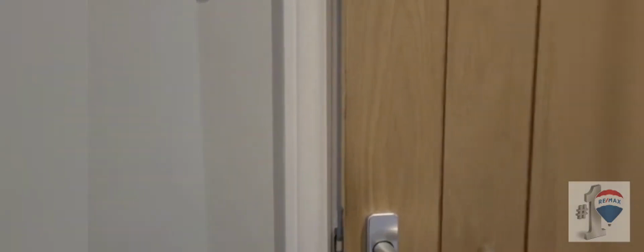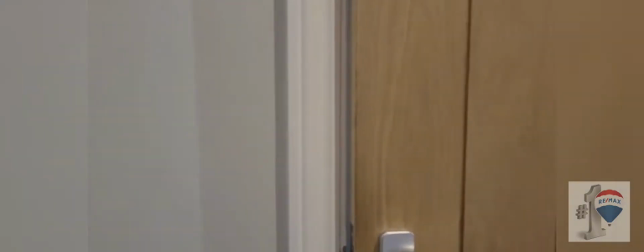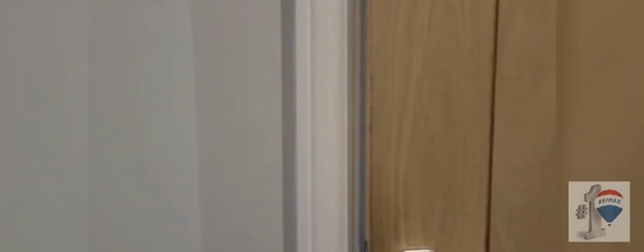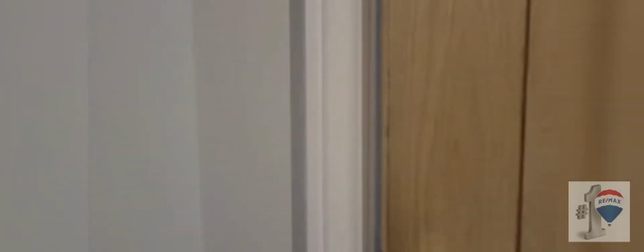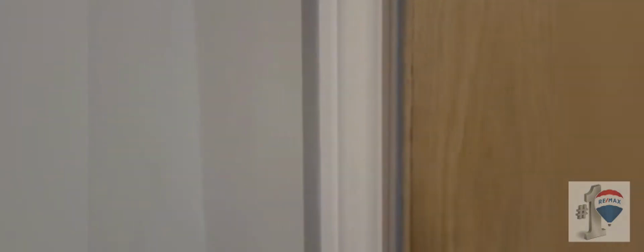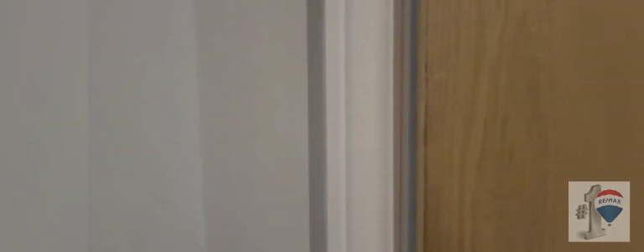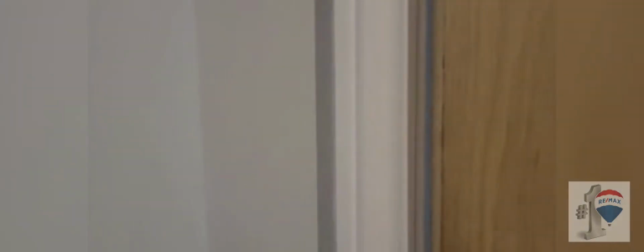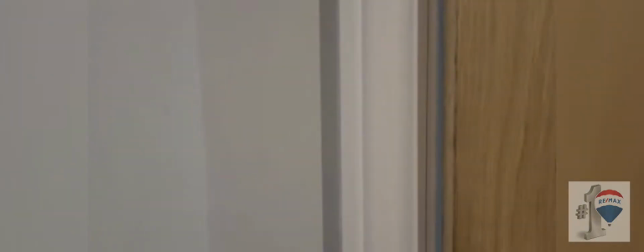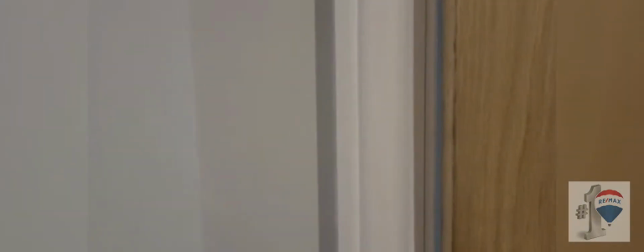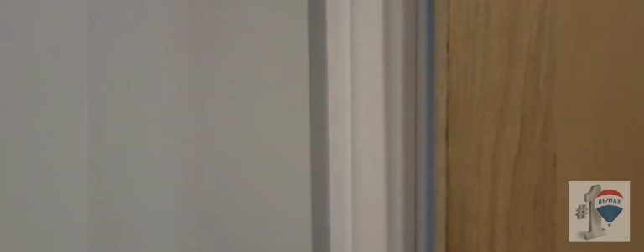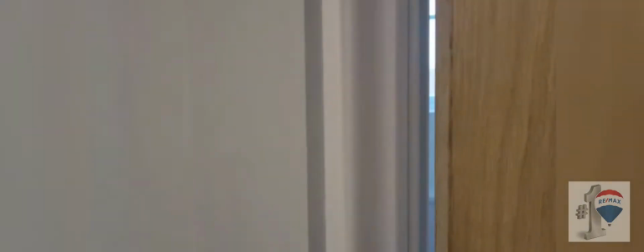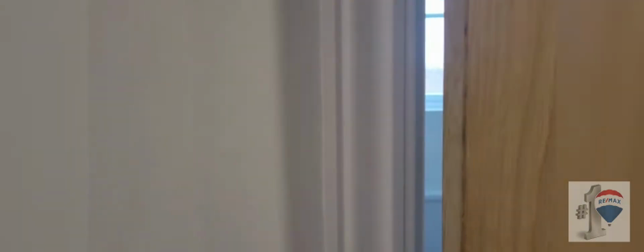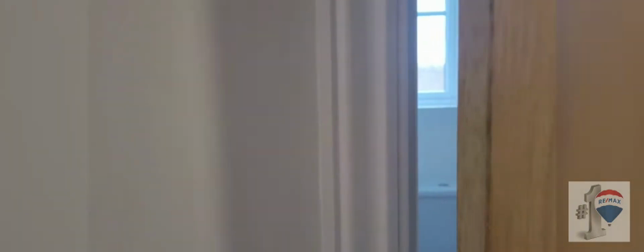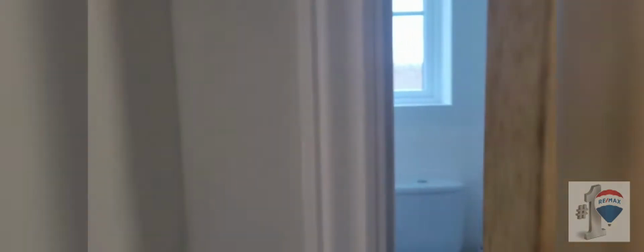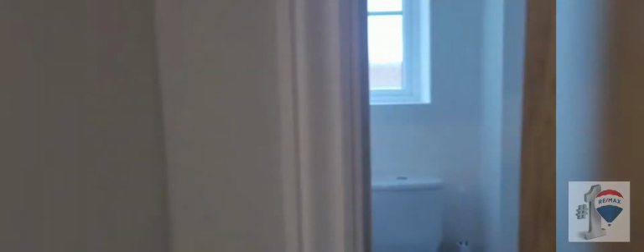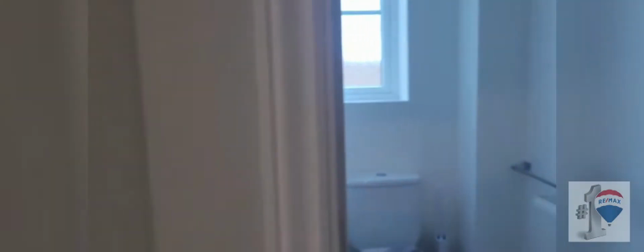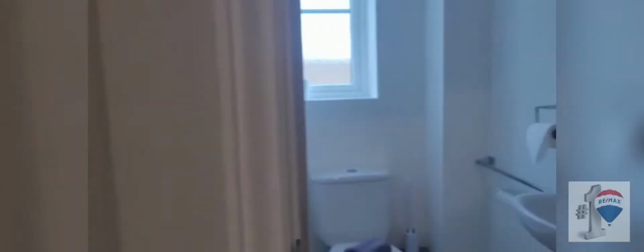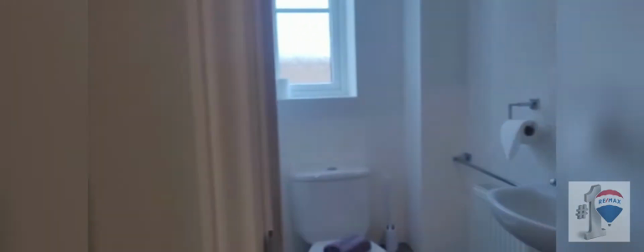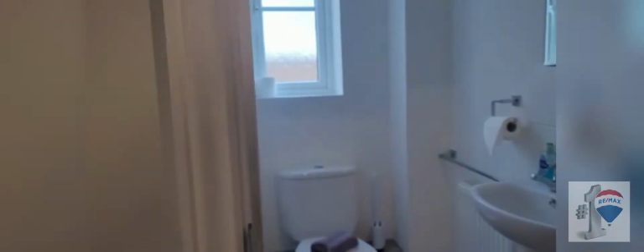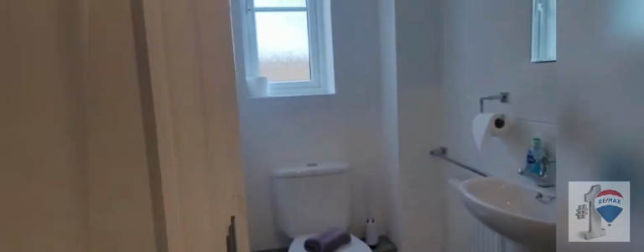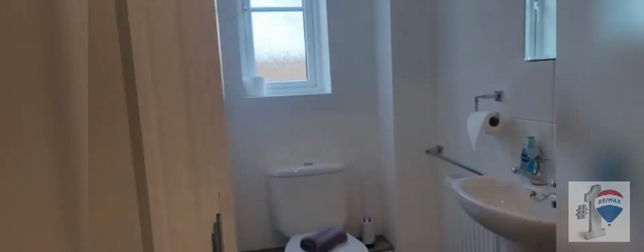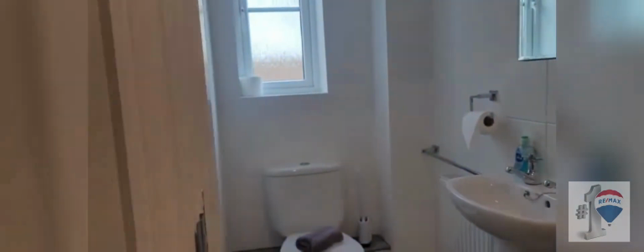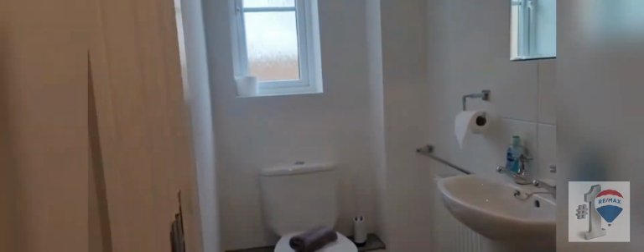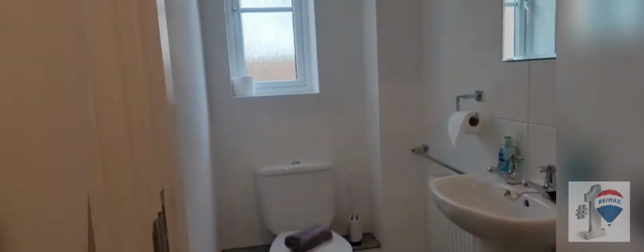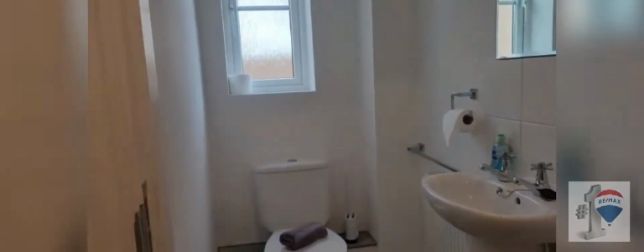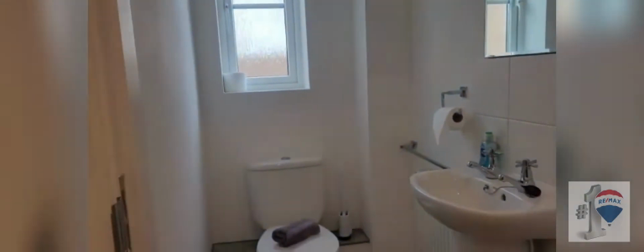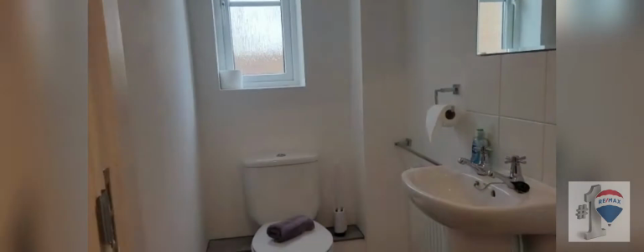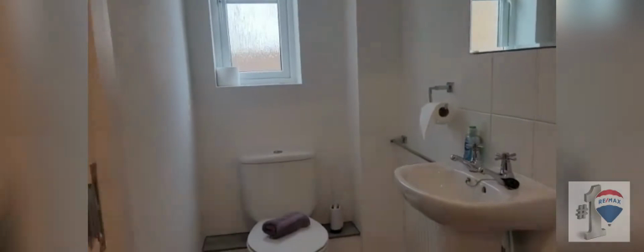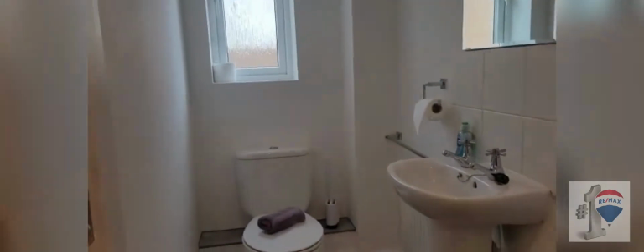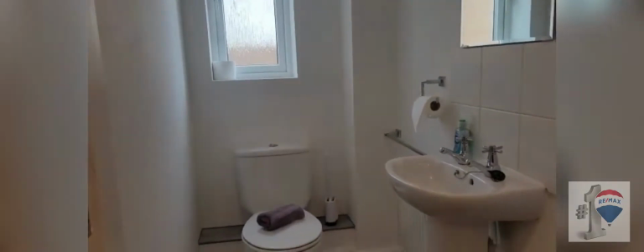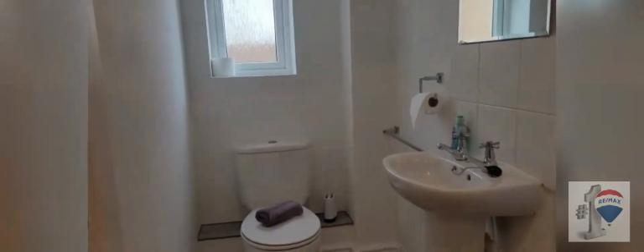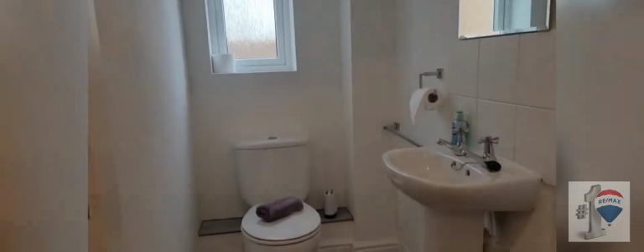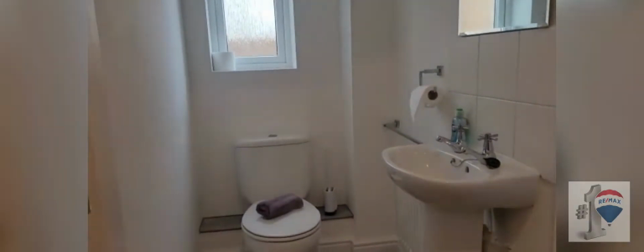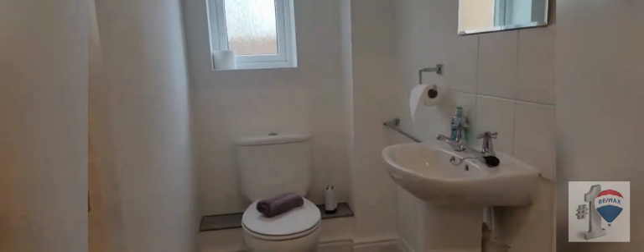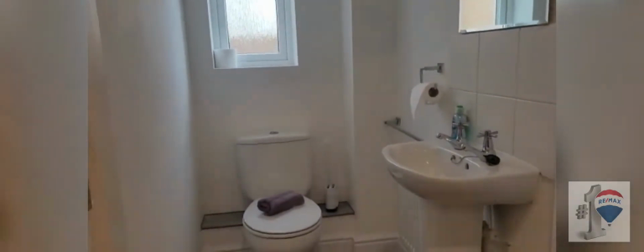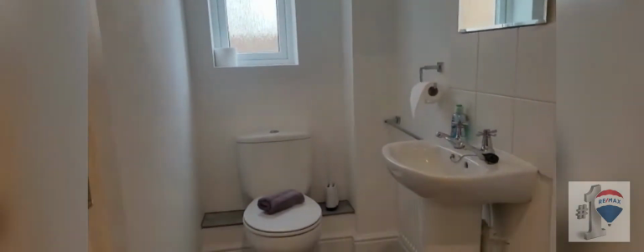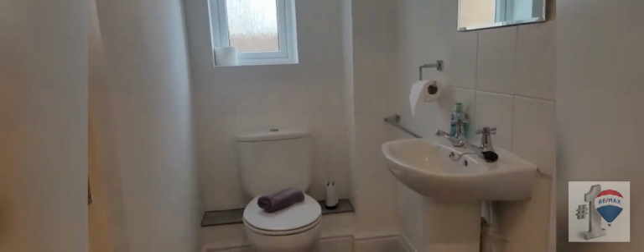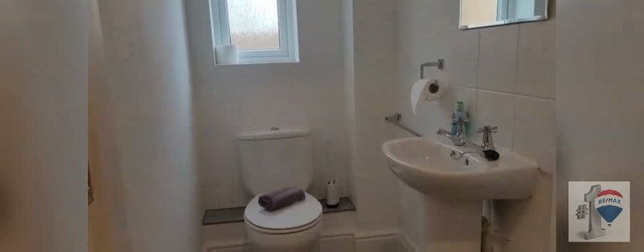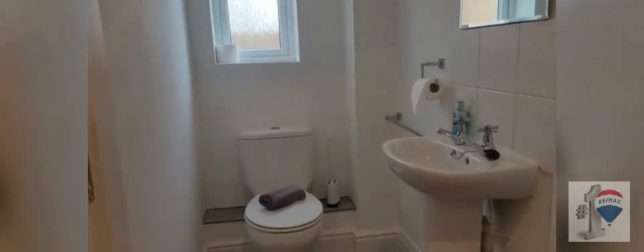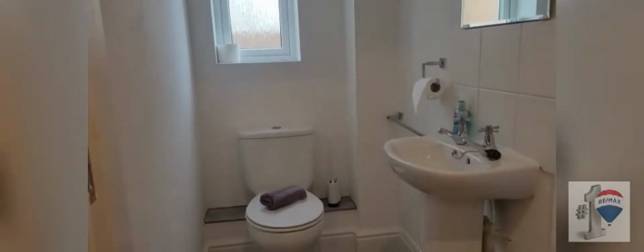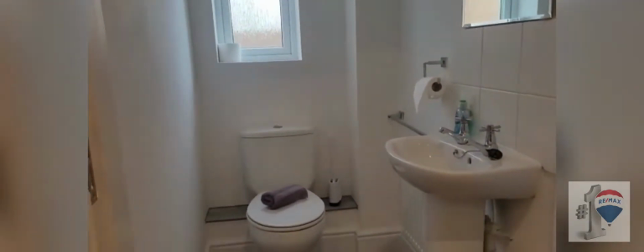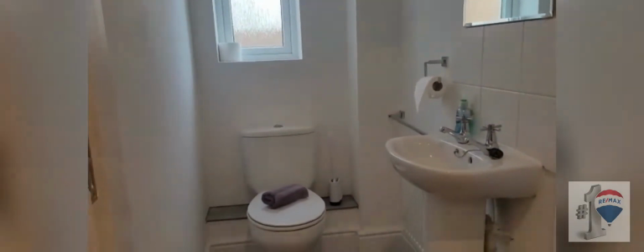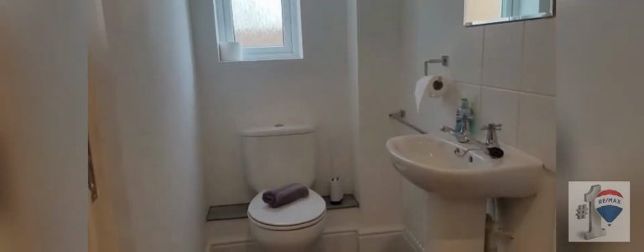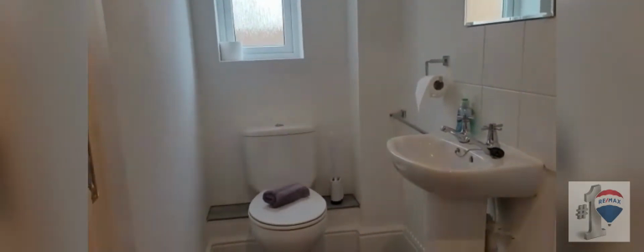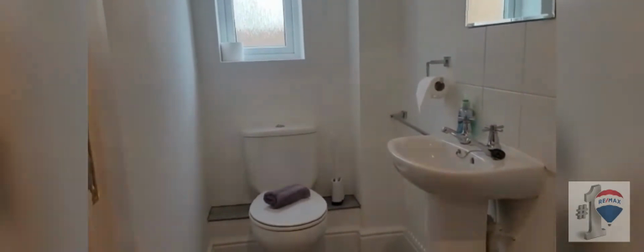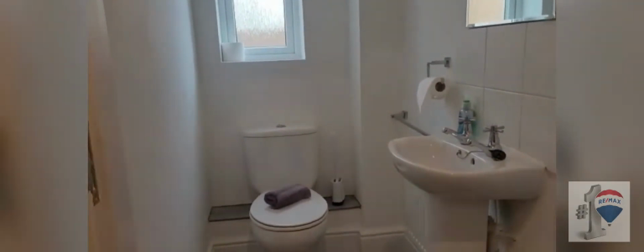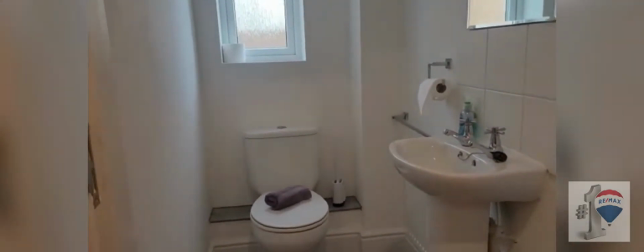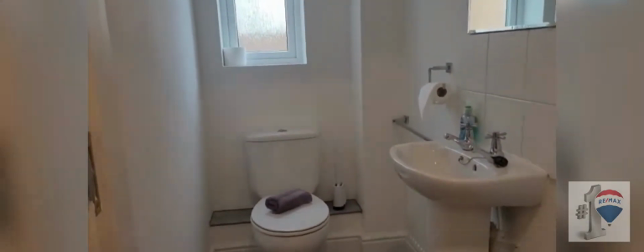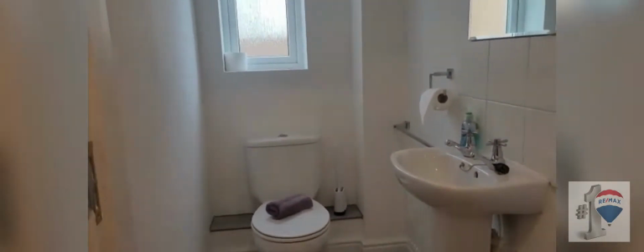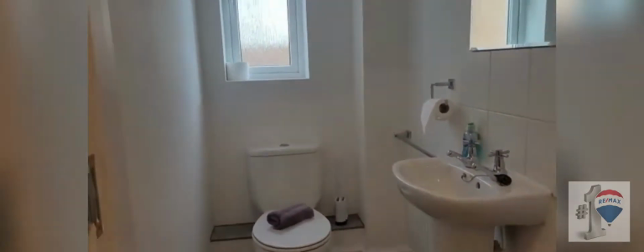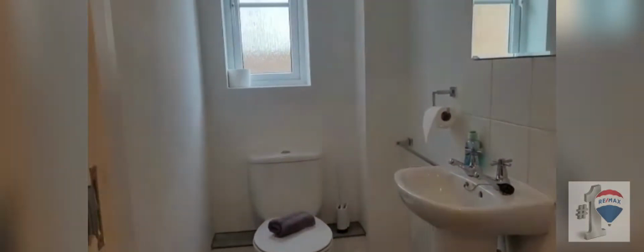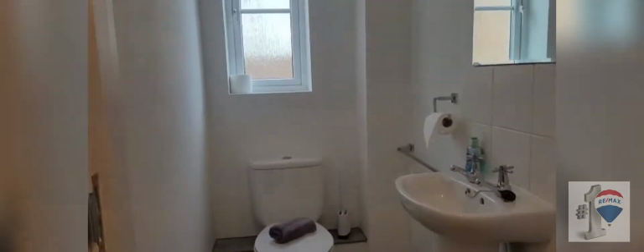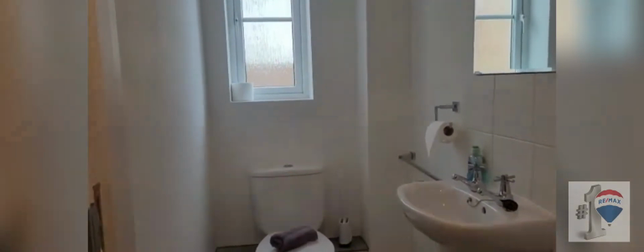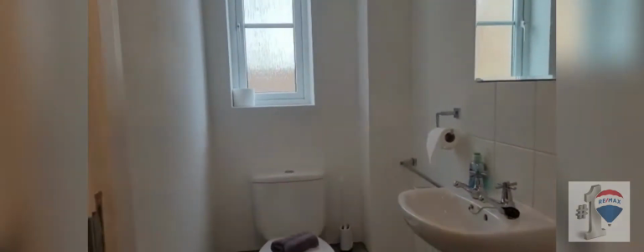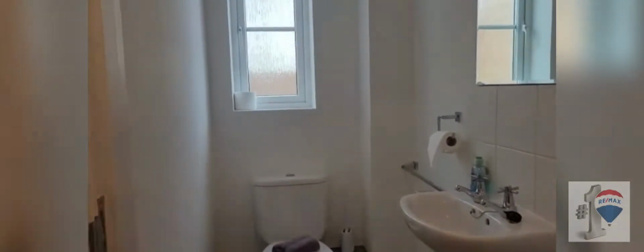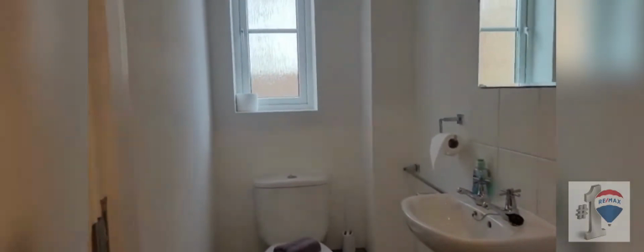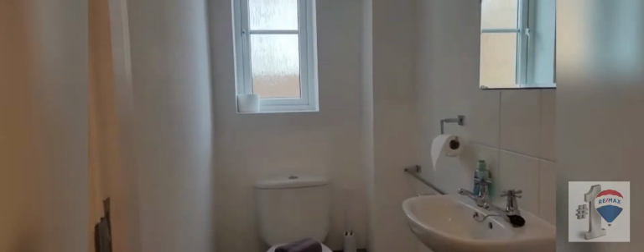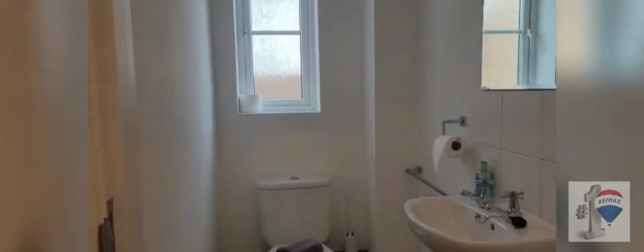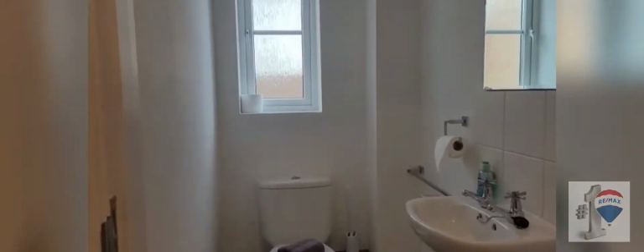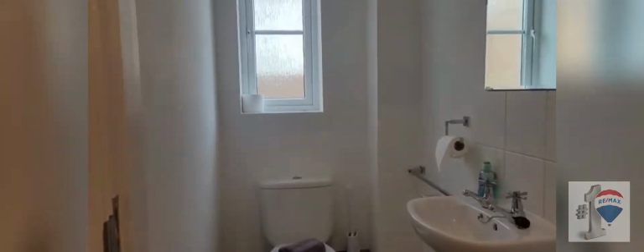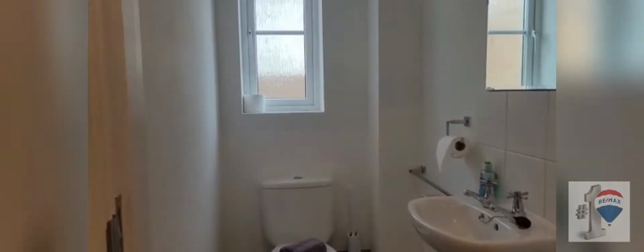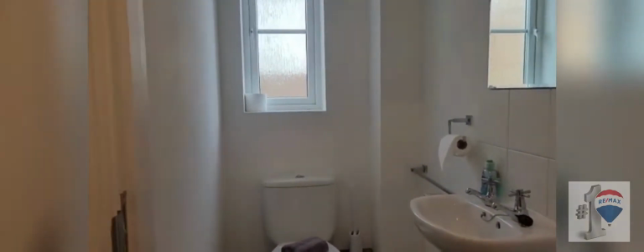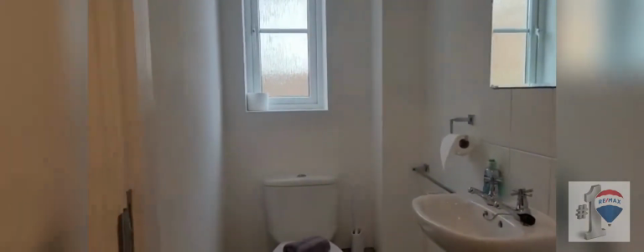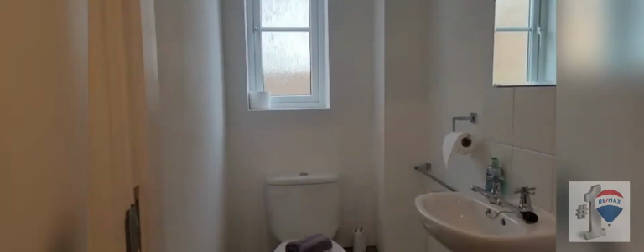Downstairs toilet, really good size, wide for disabled access and a window.